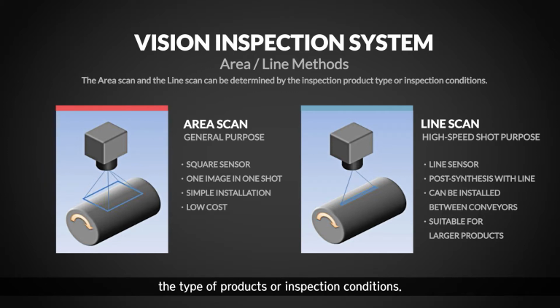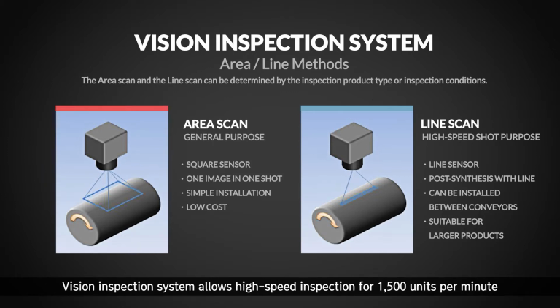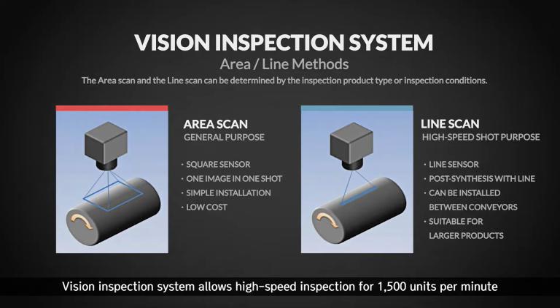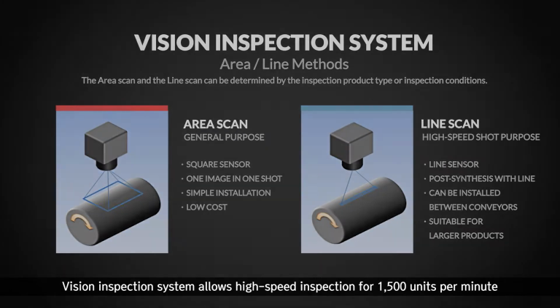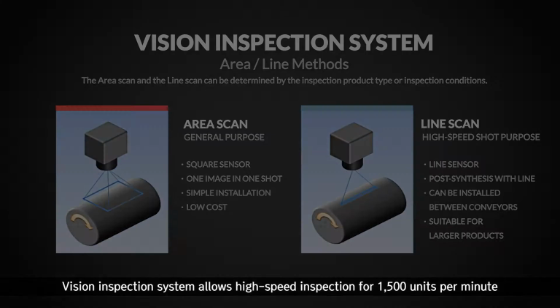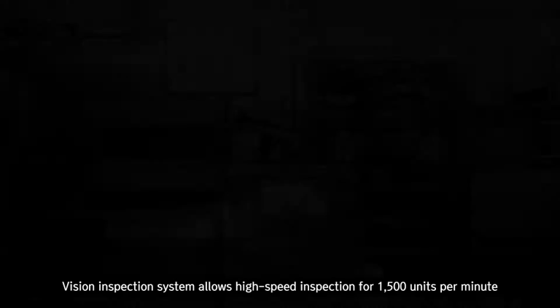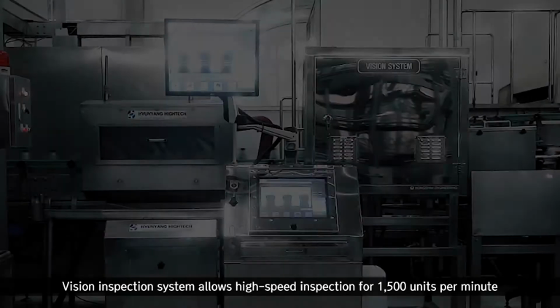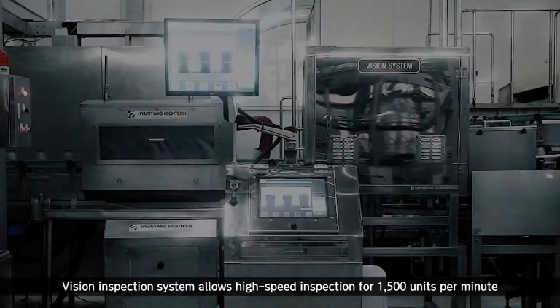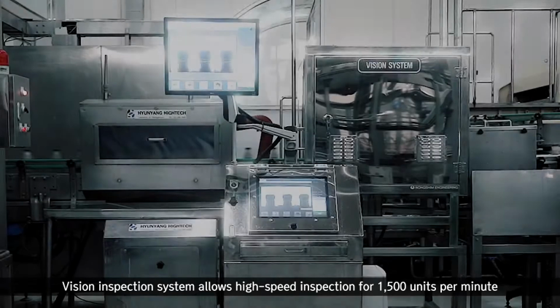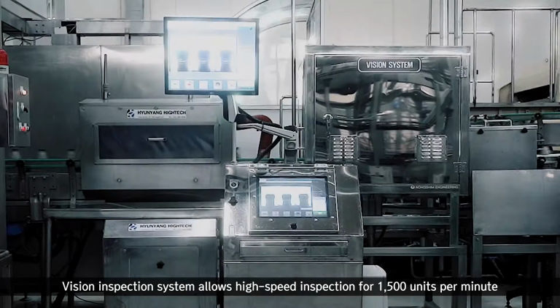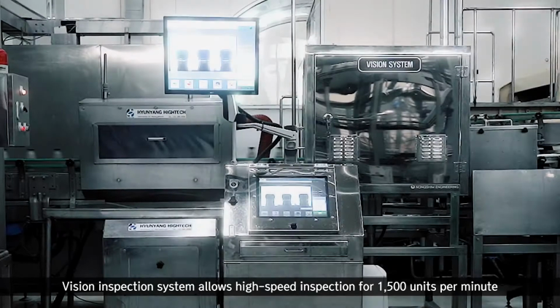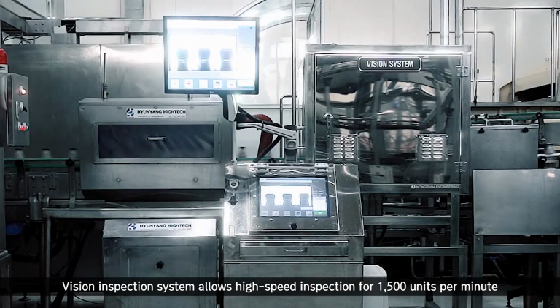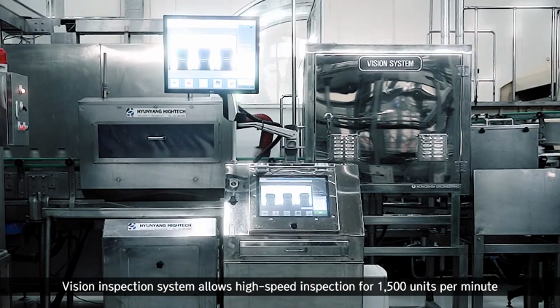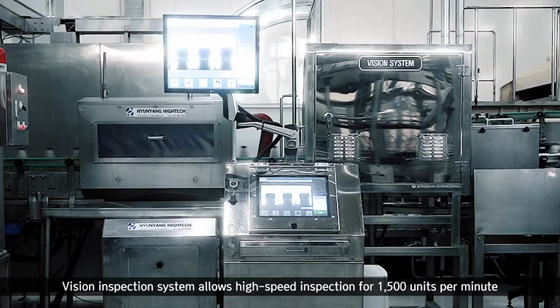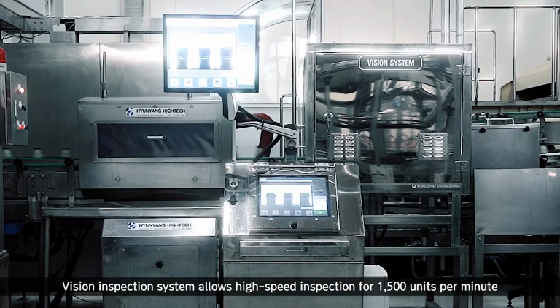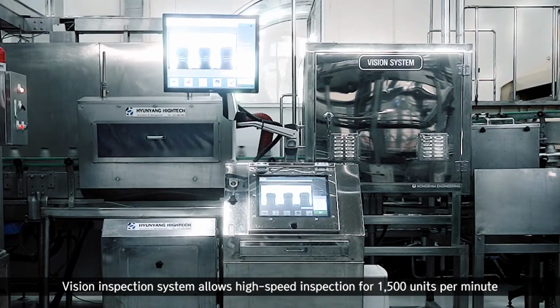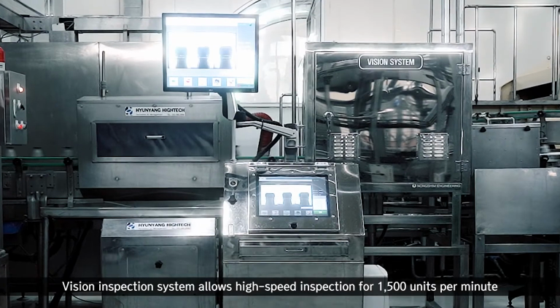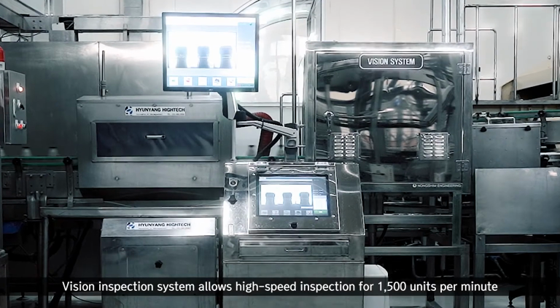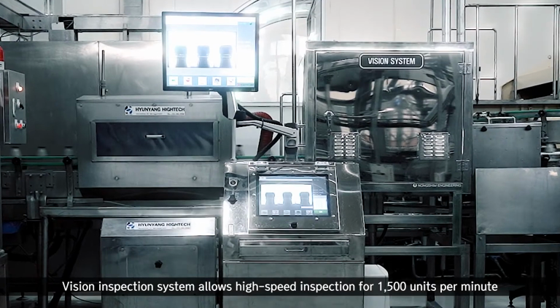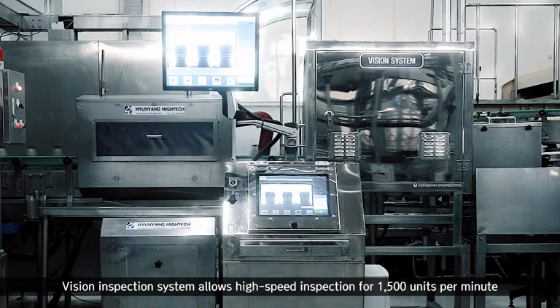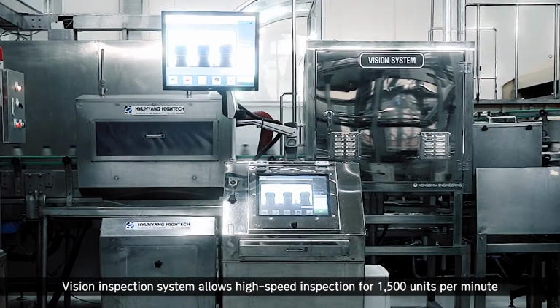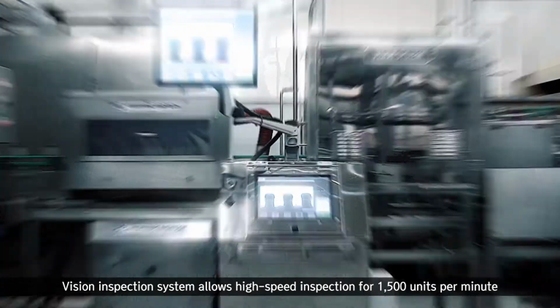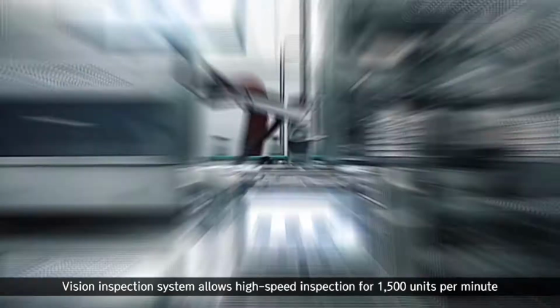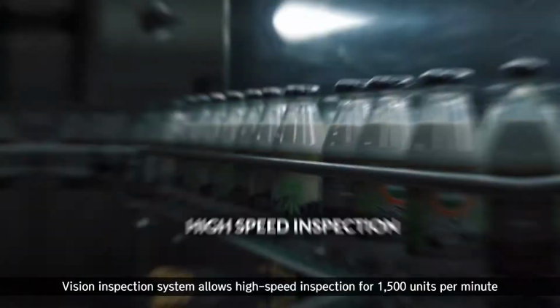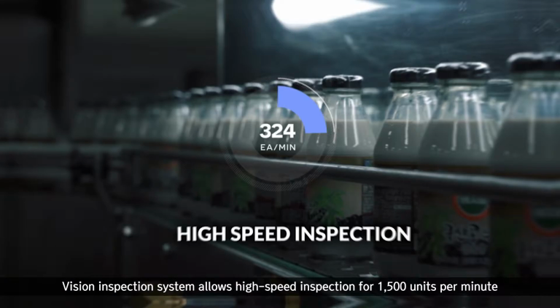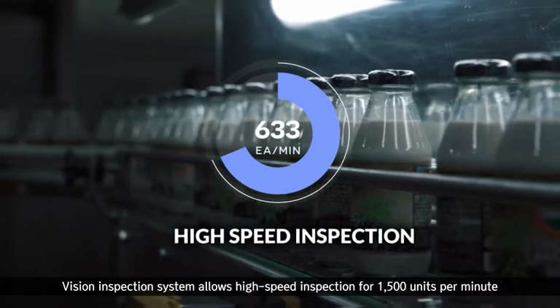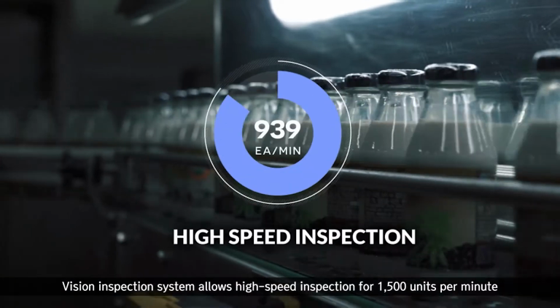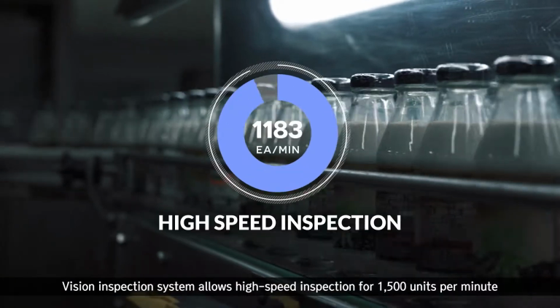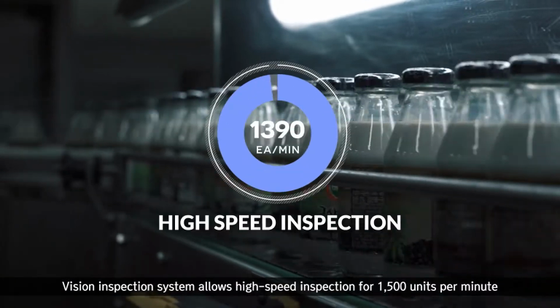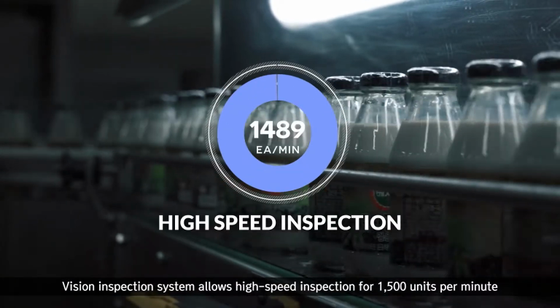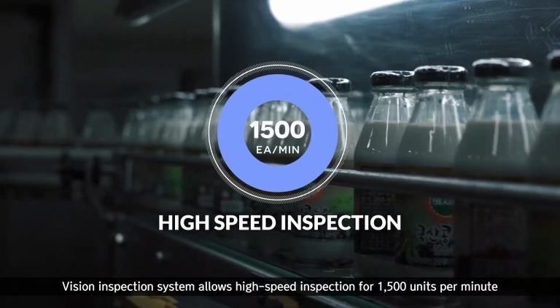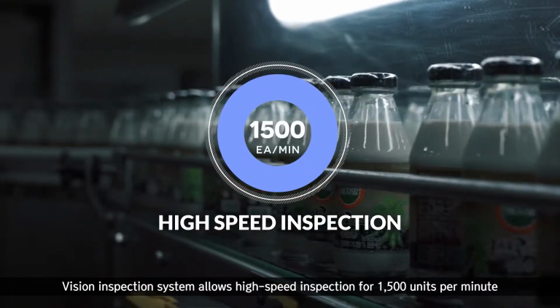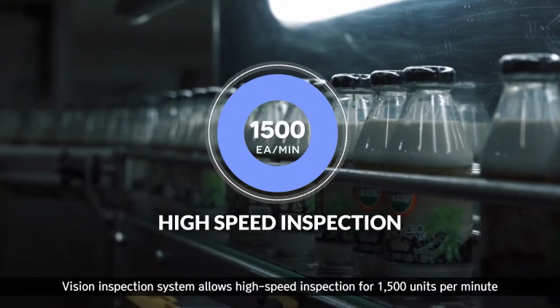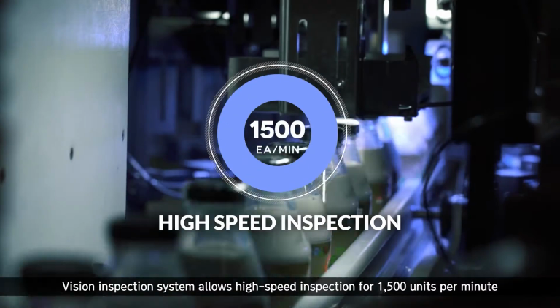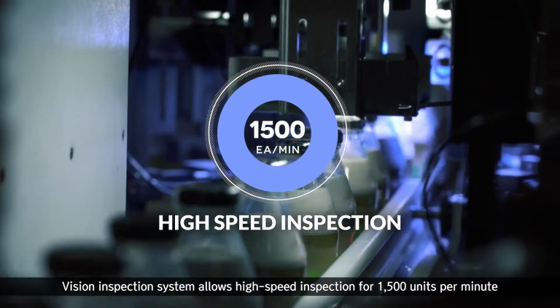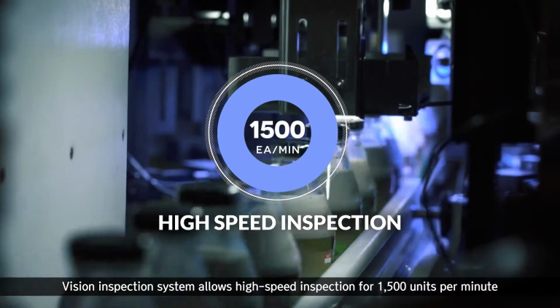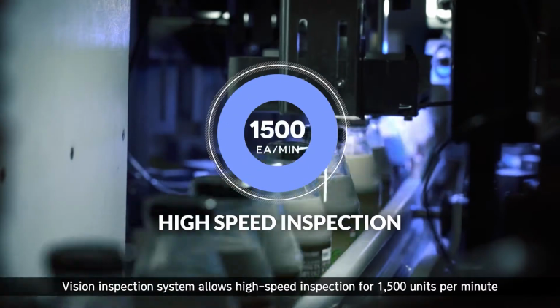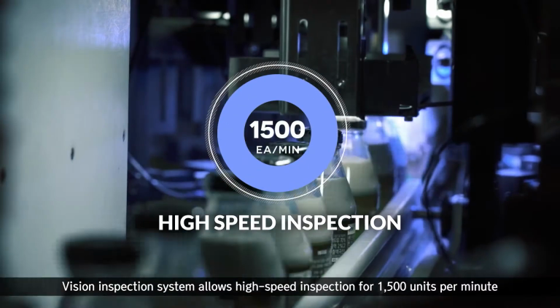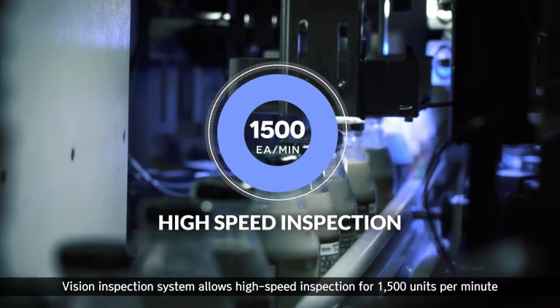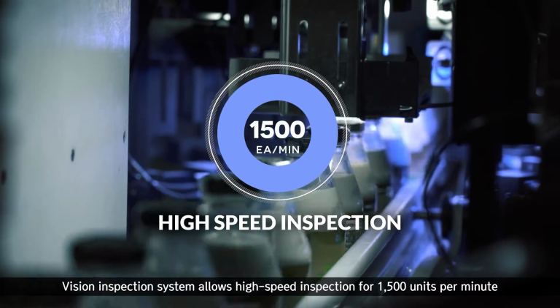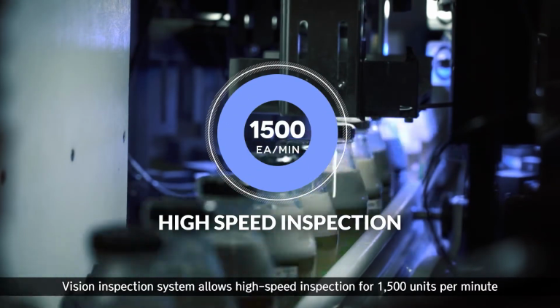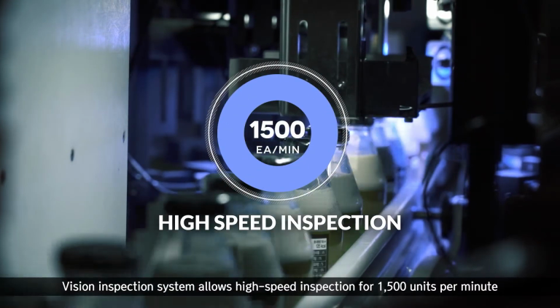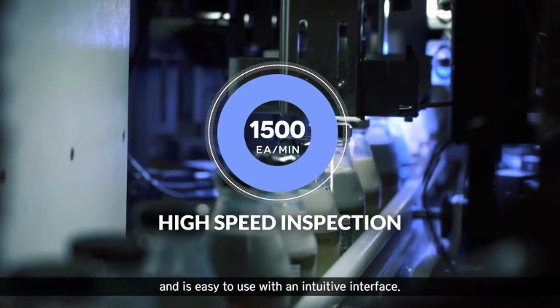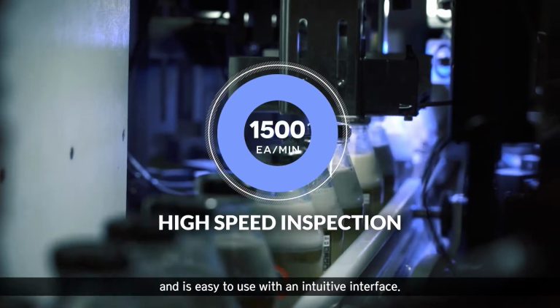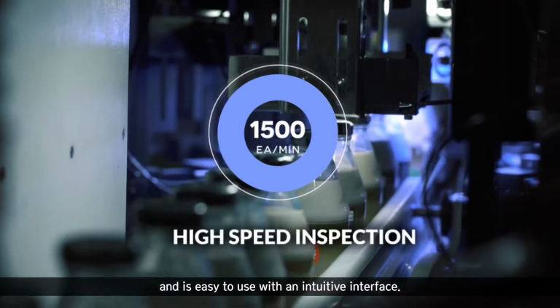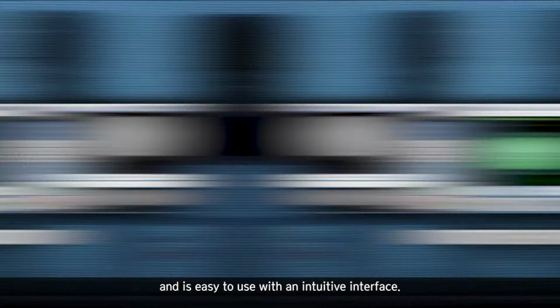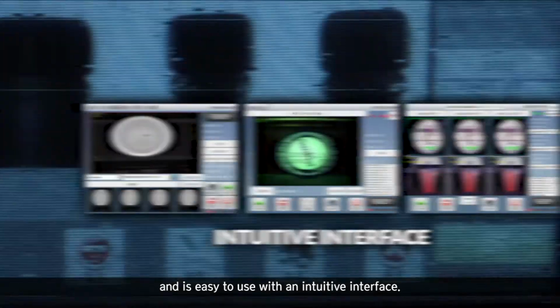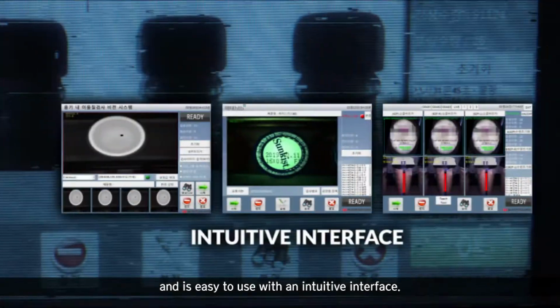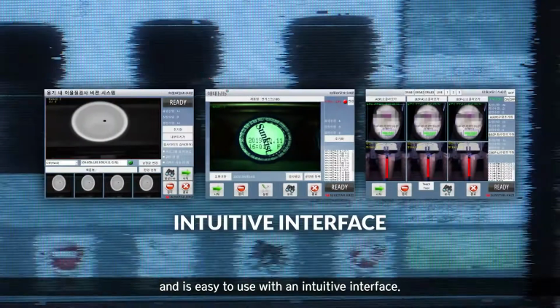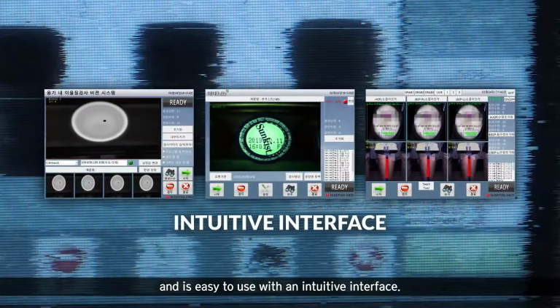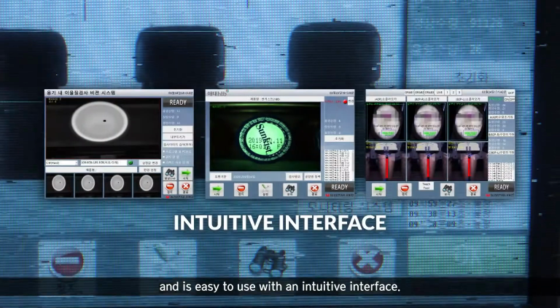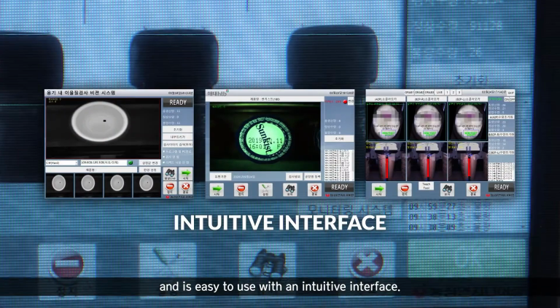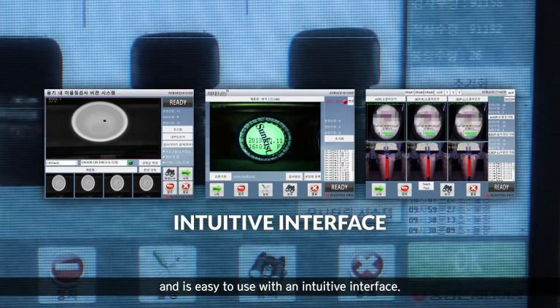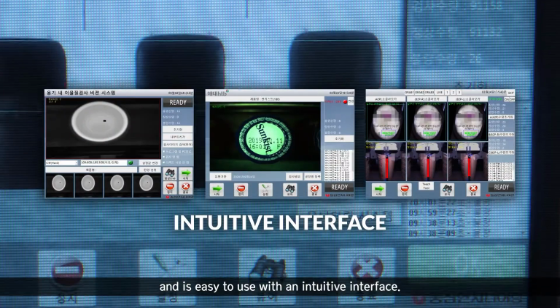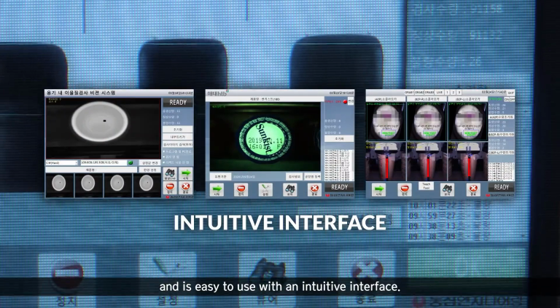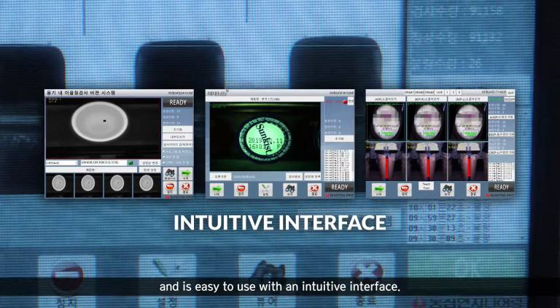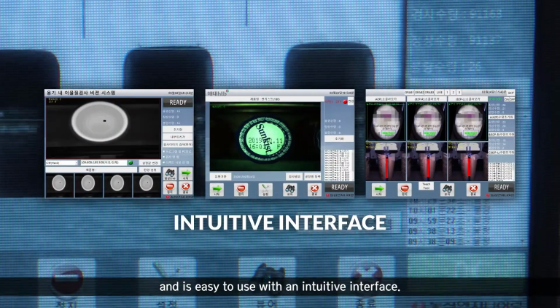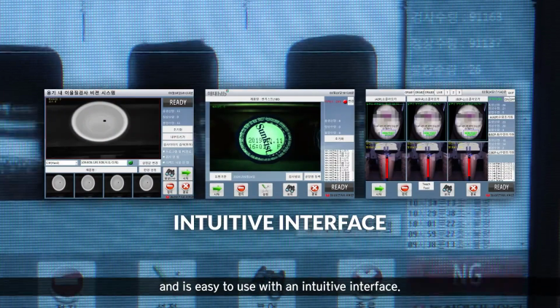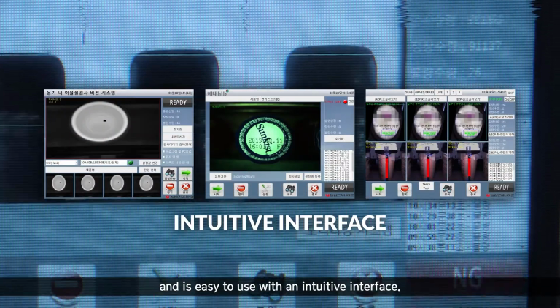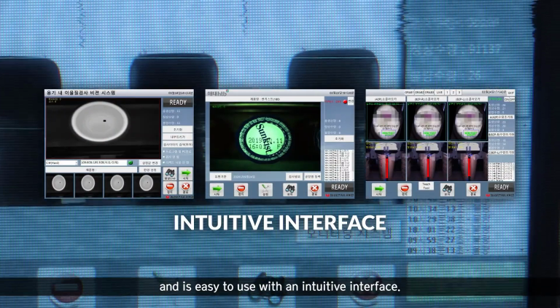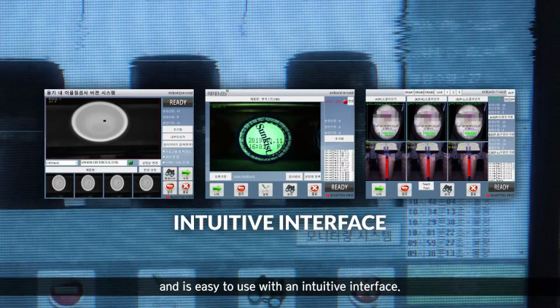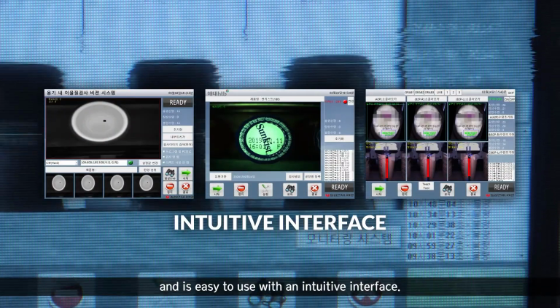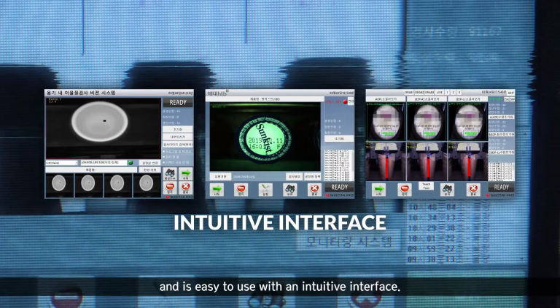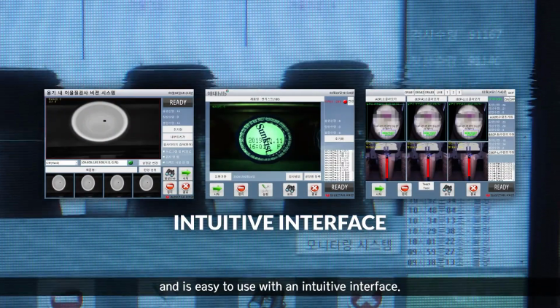Vision Inspection System allows high speed inspection for 1,000 units per minute and is easy to use with an intuitive interface.